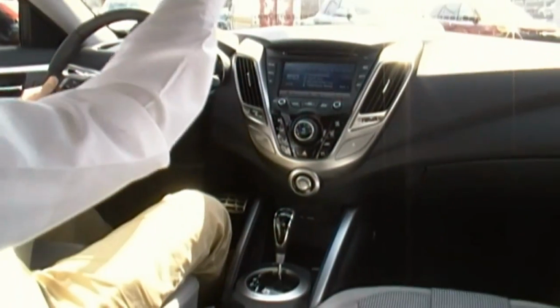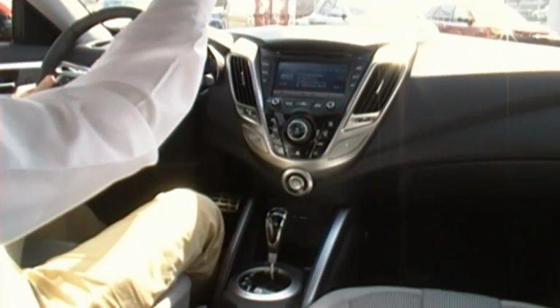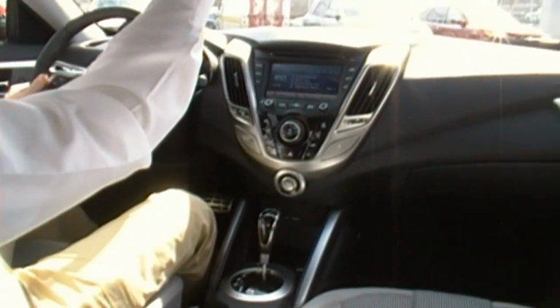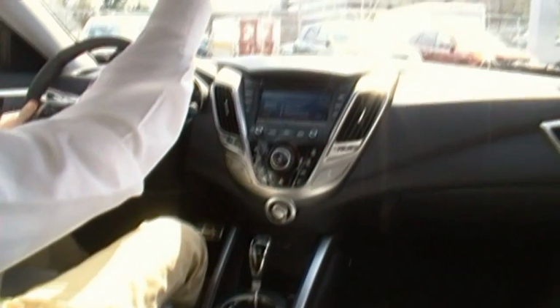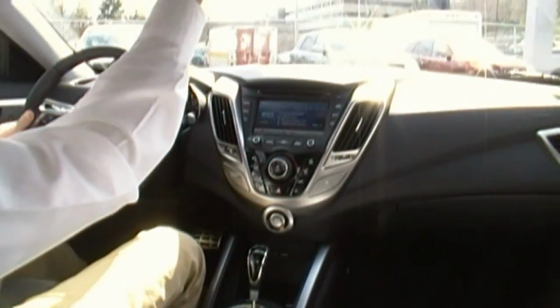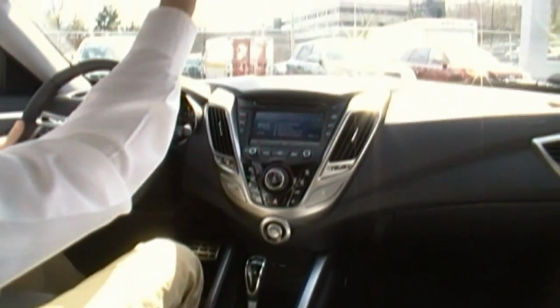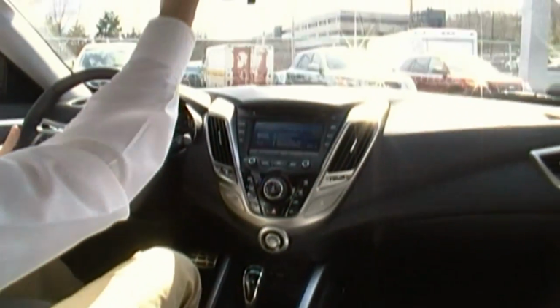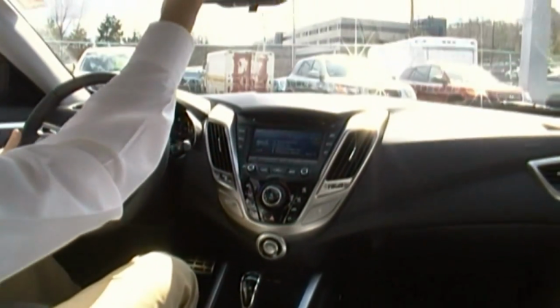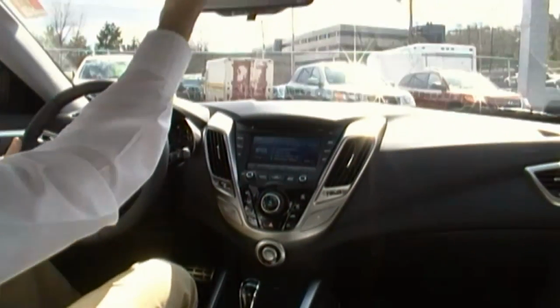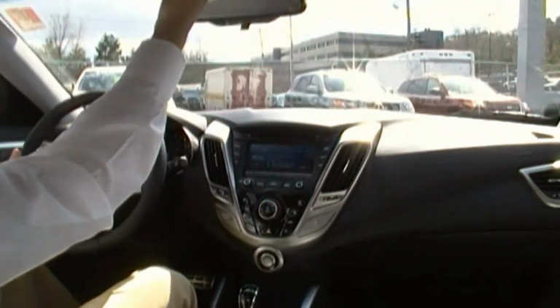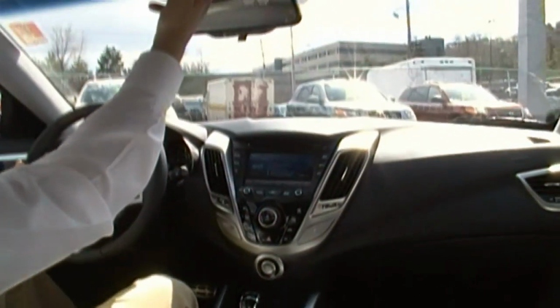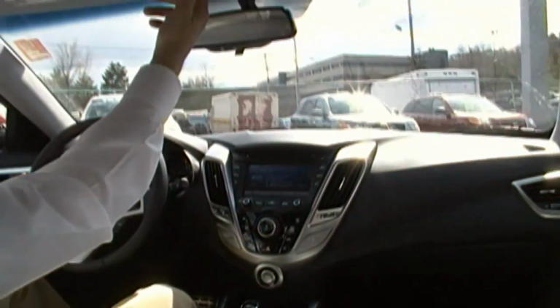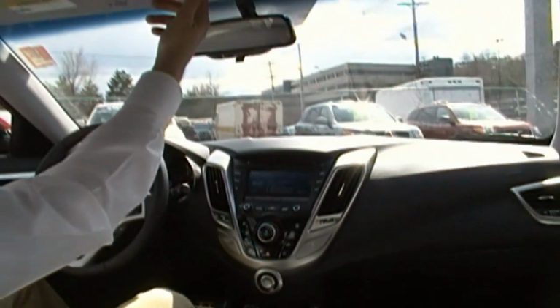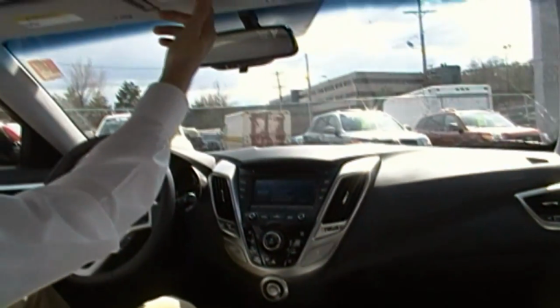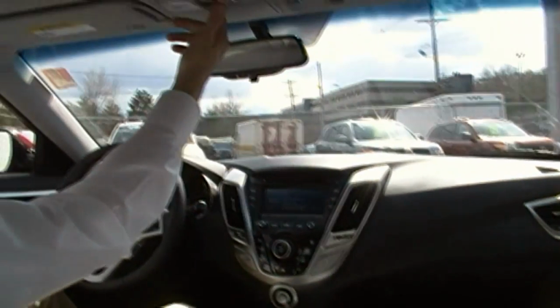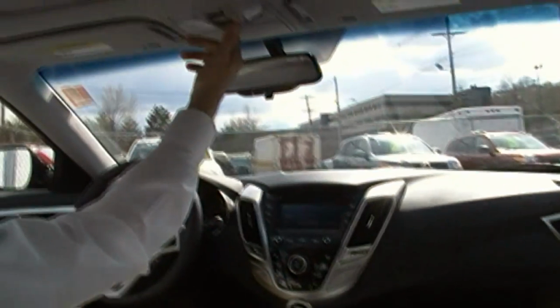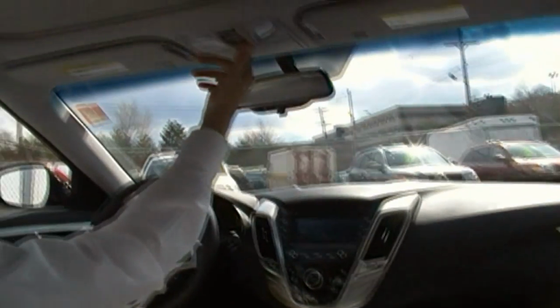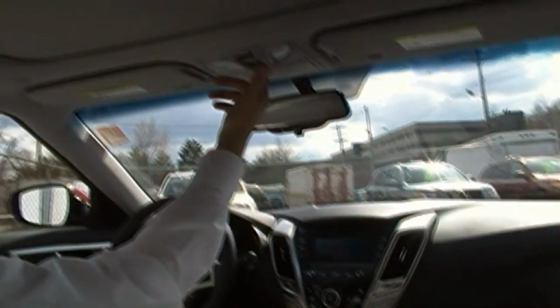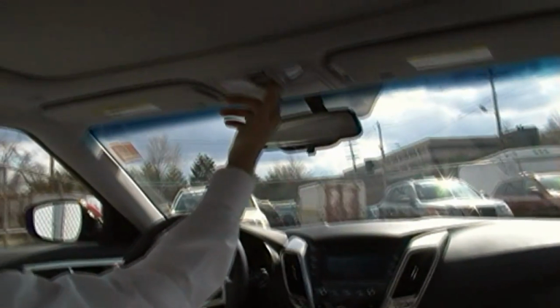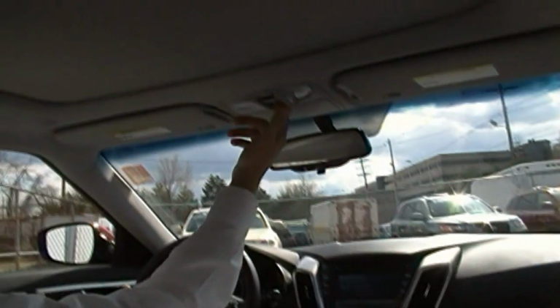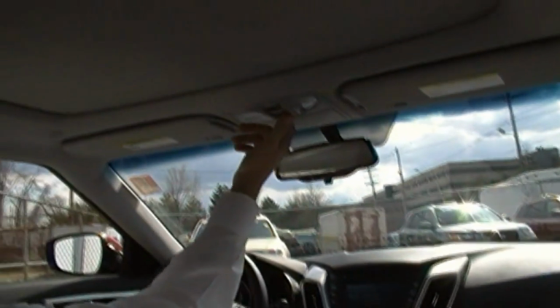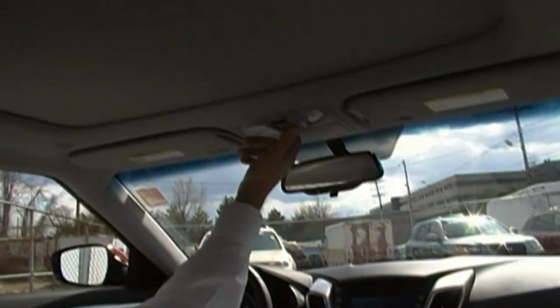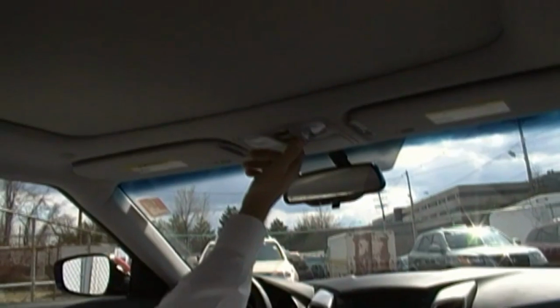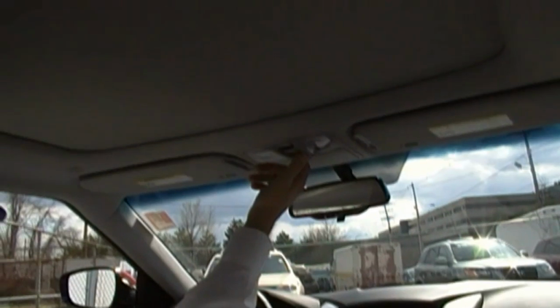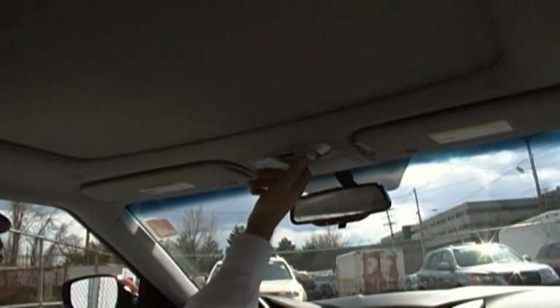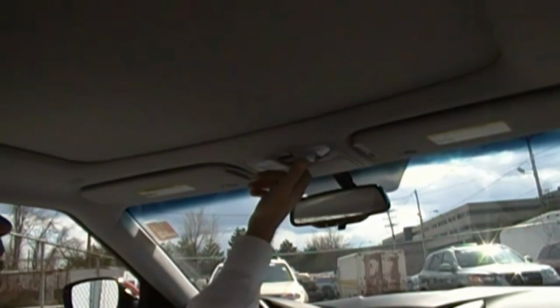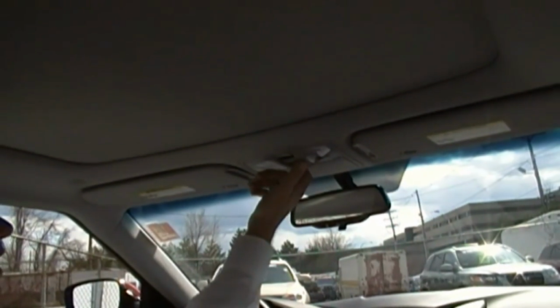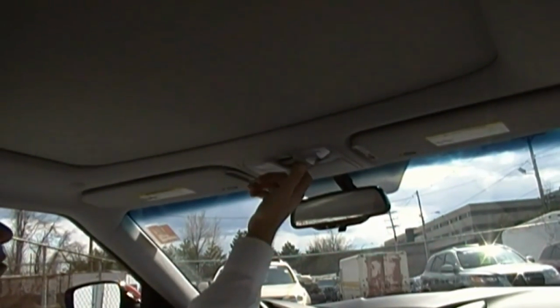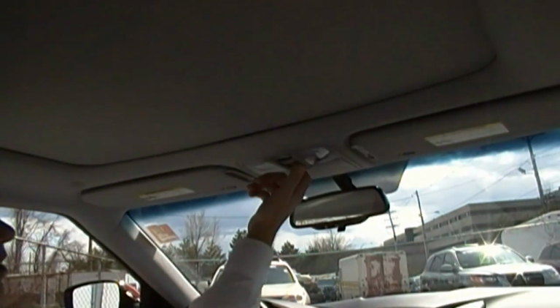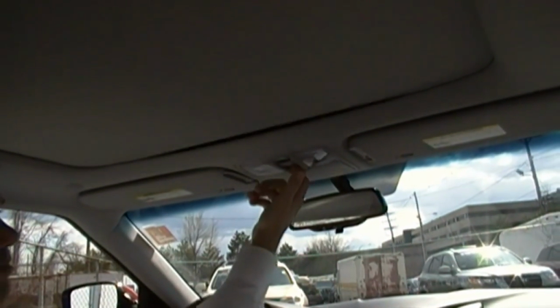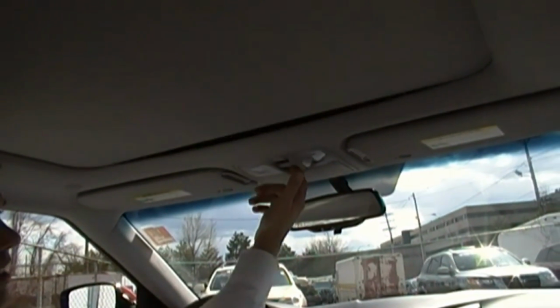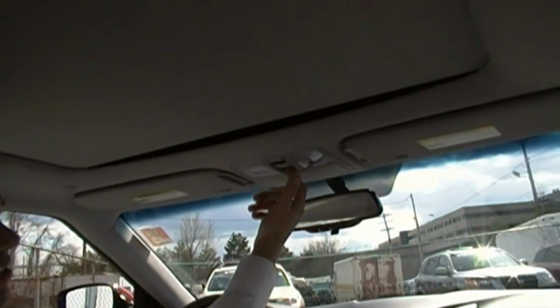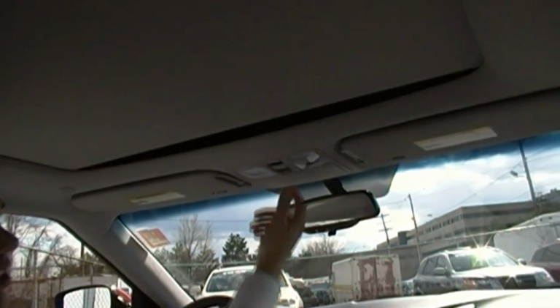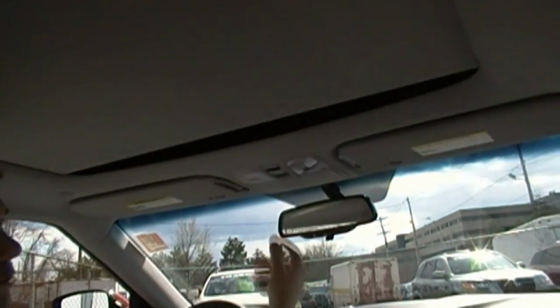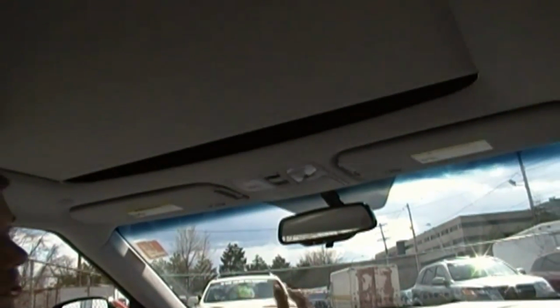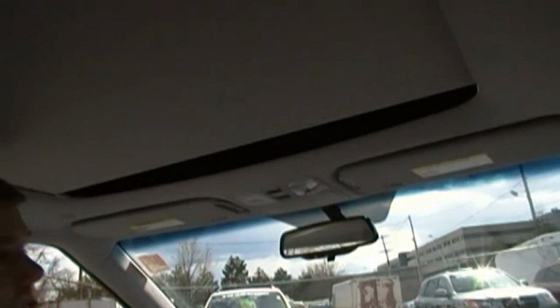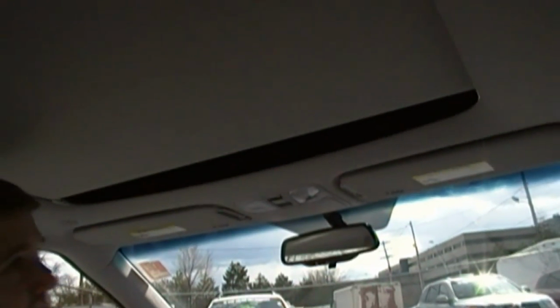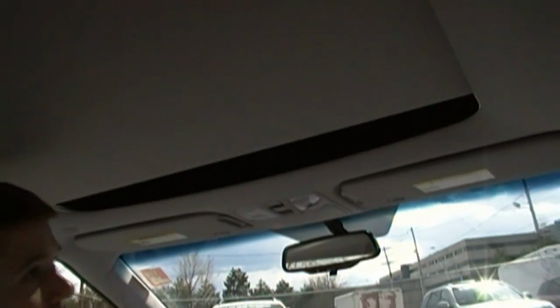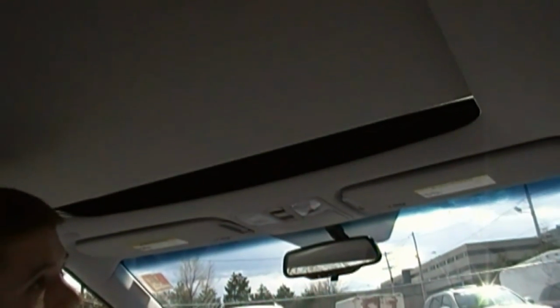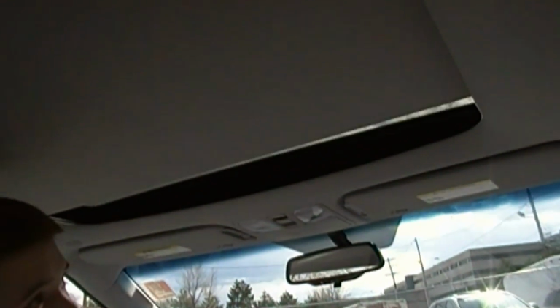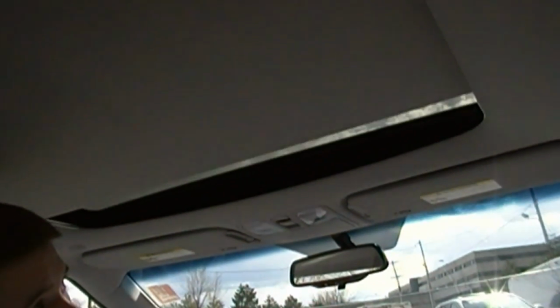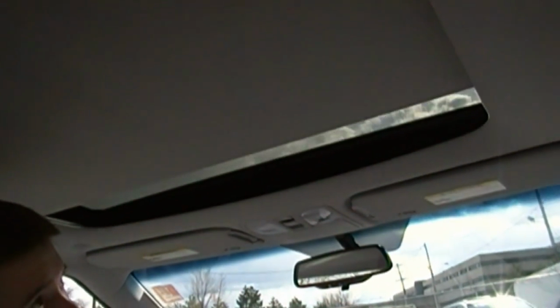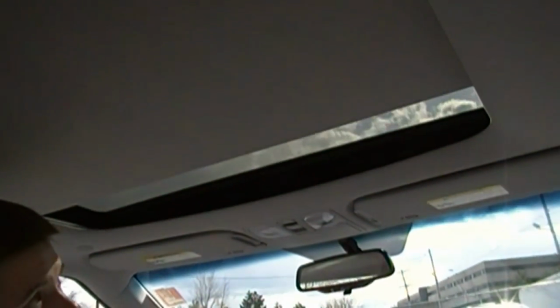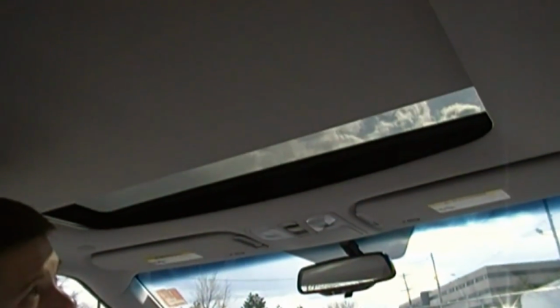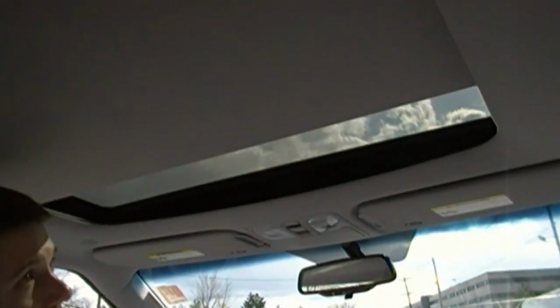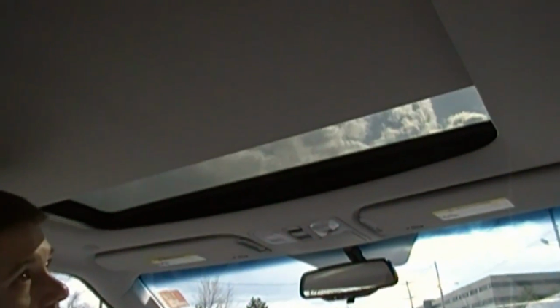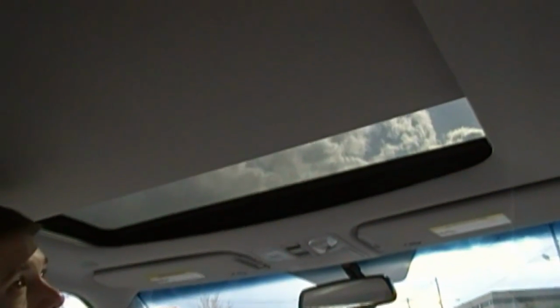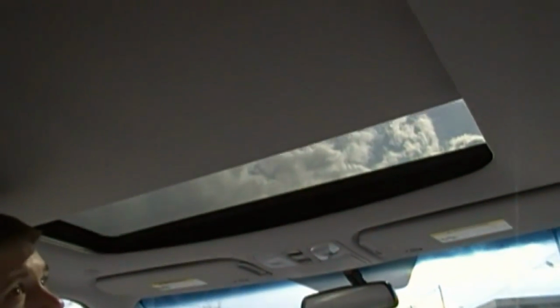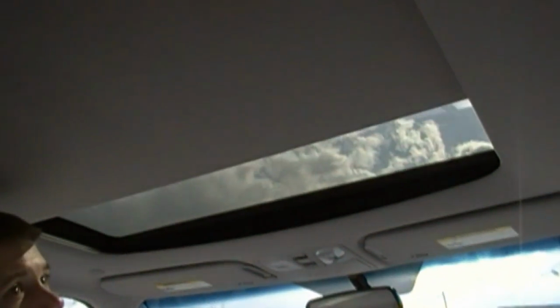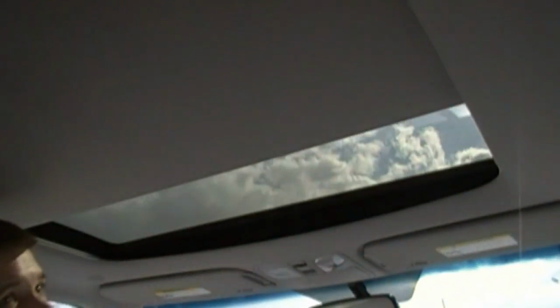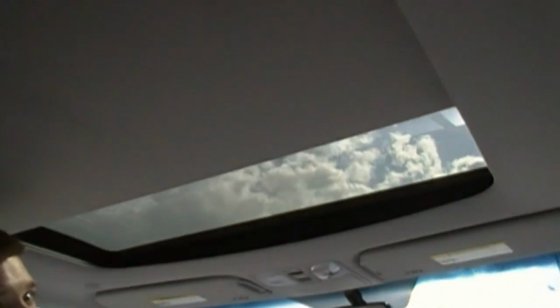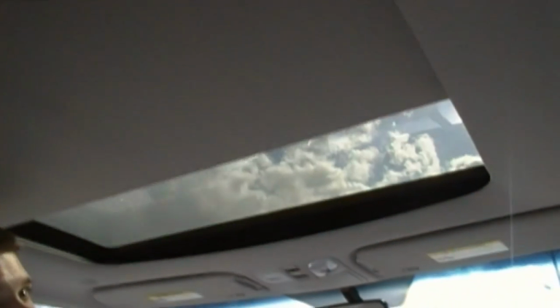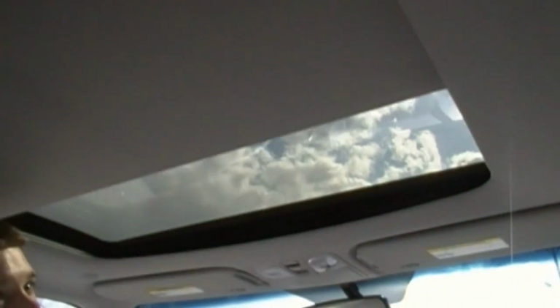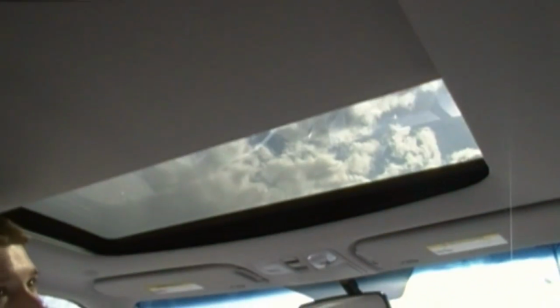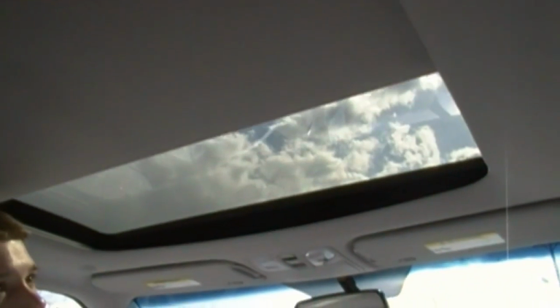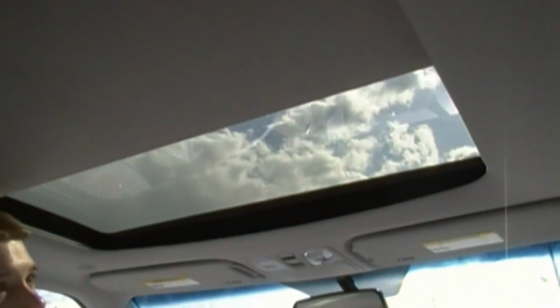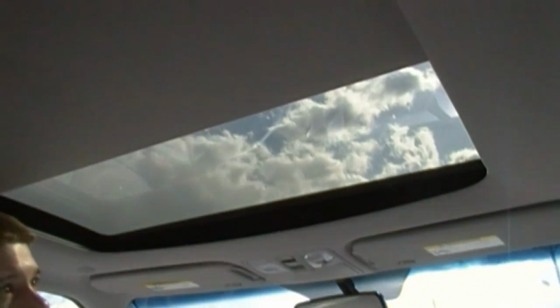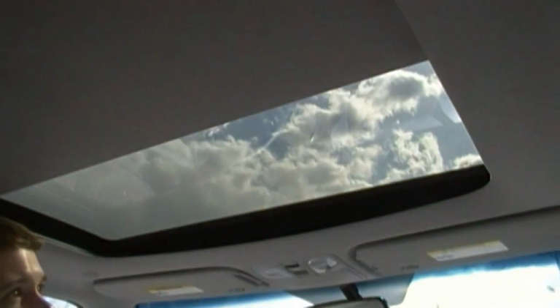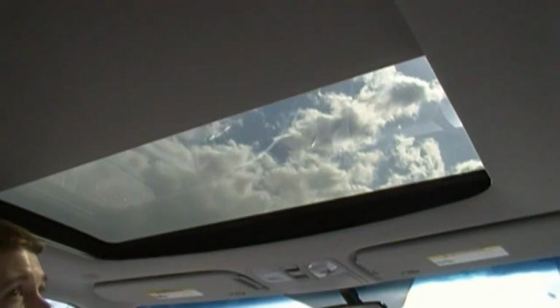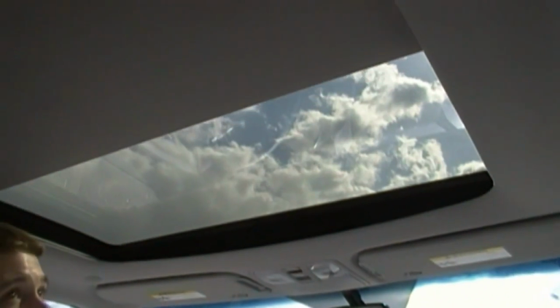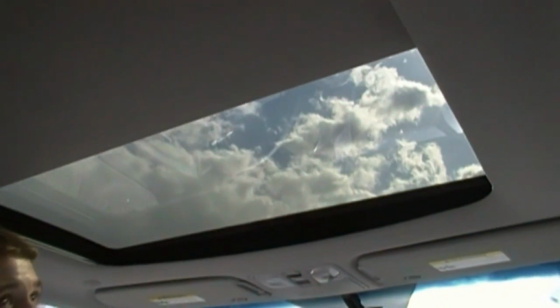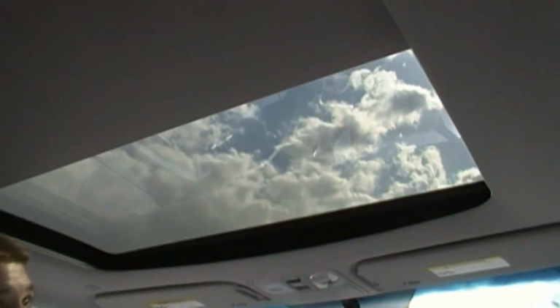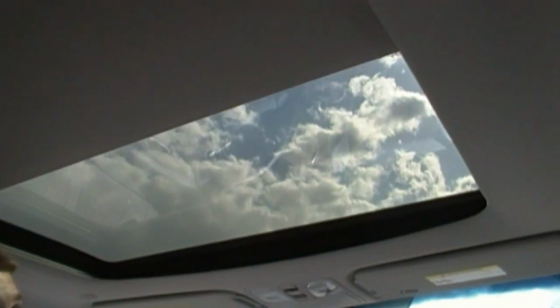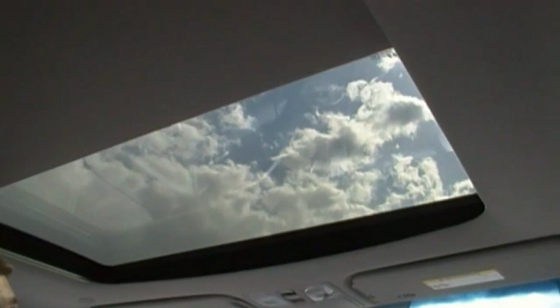And last but not least, we have a panoramic sunroof in the 2012 Hyundai Veloster.